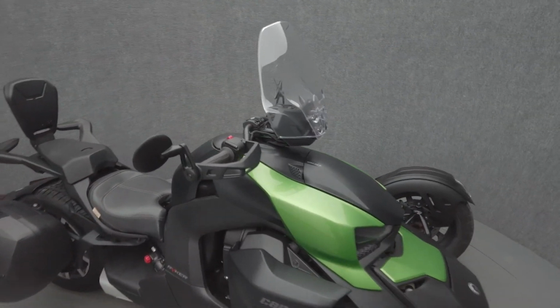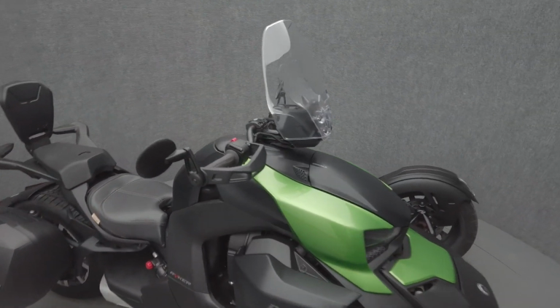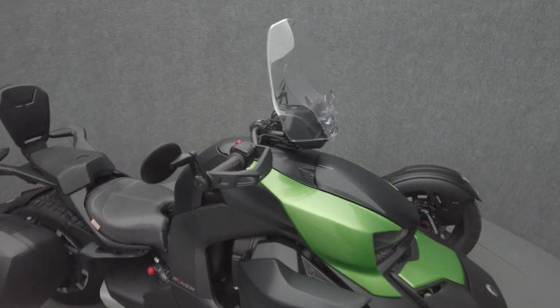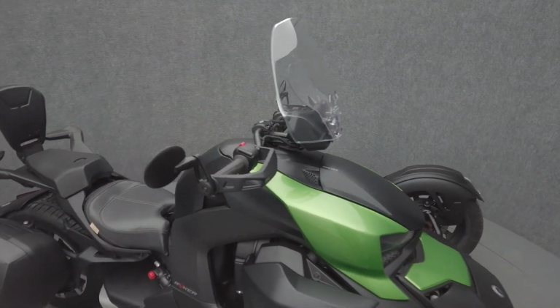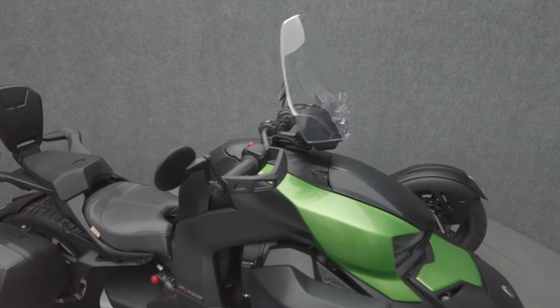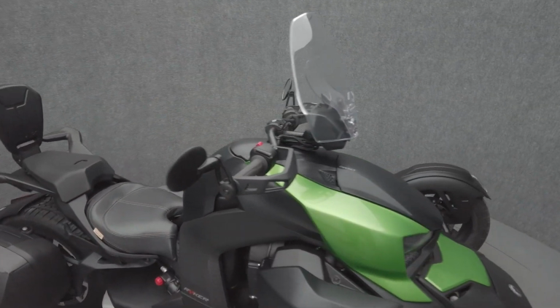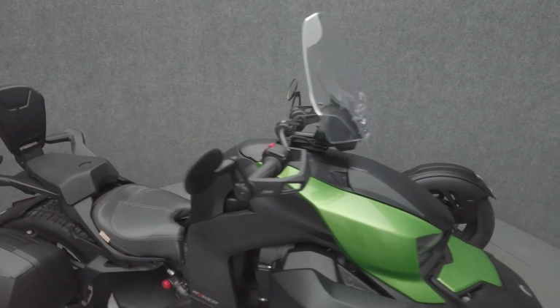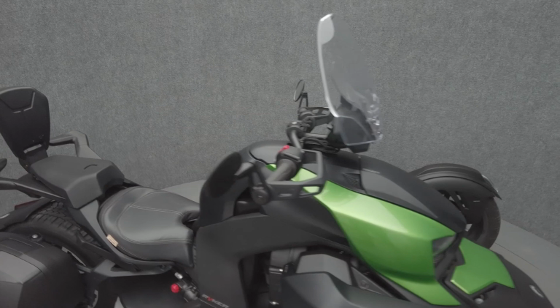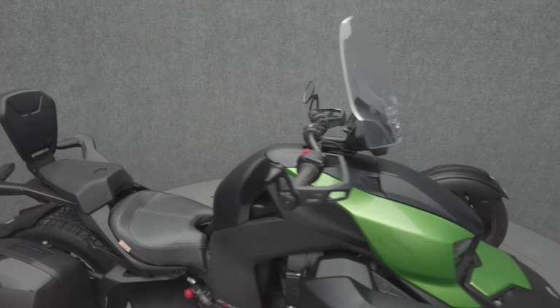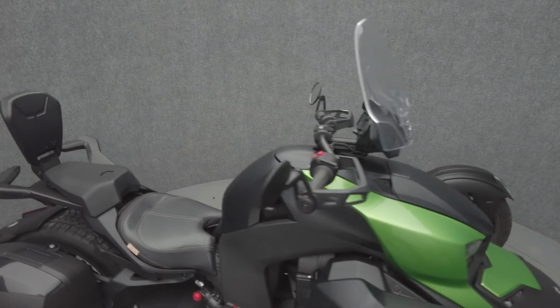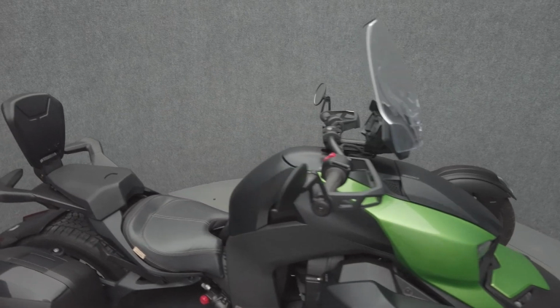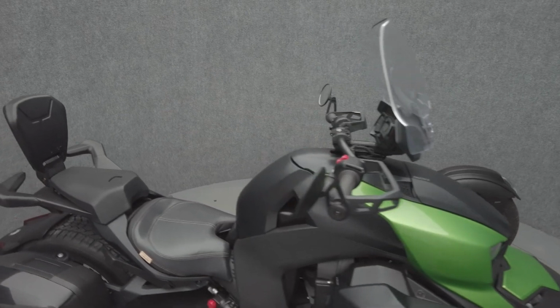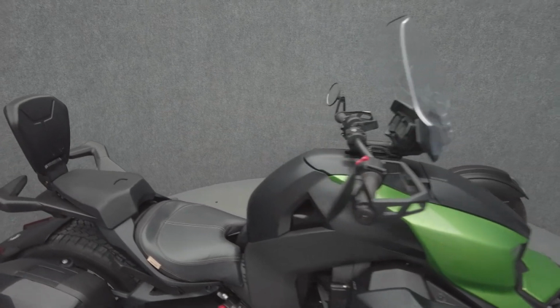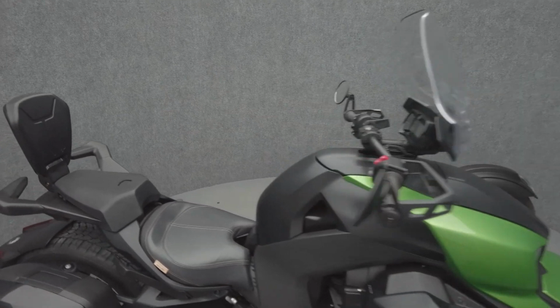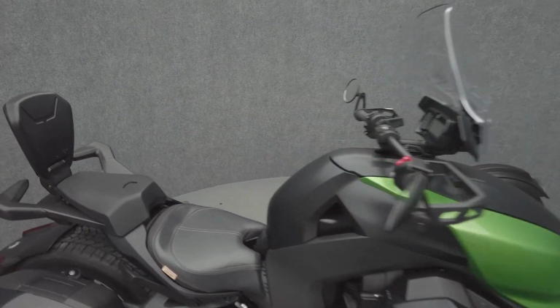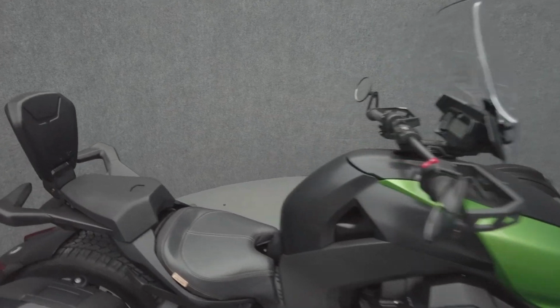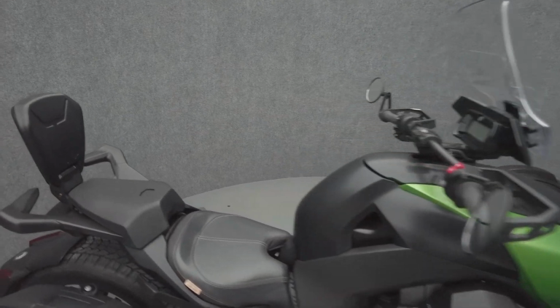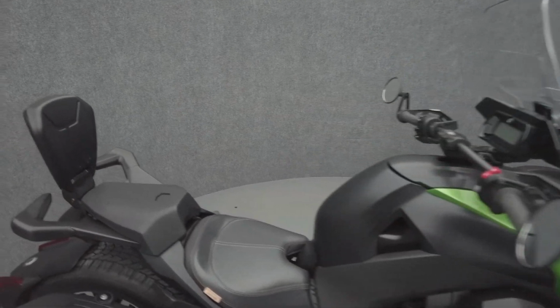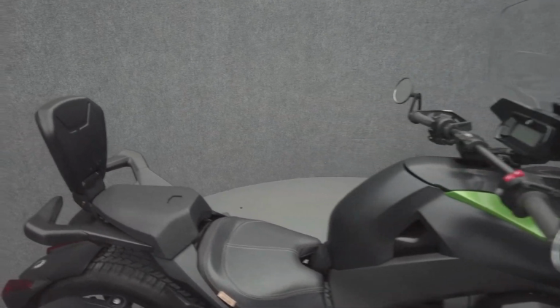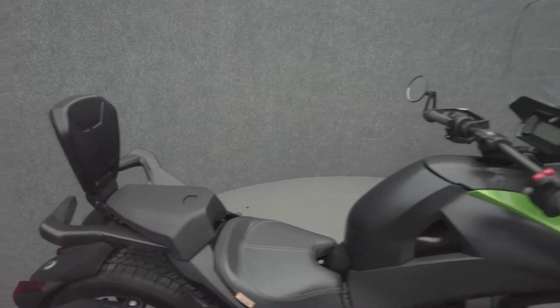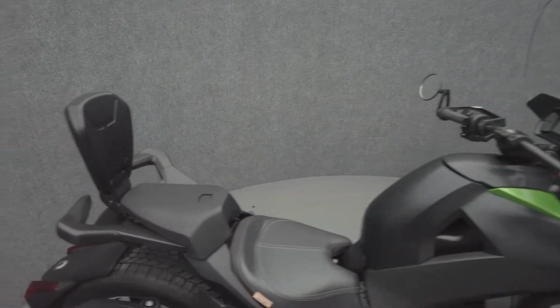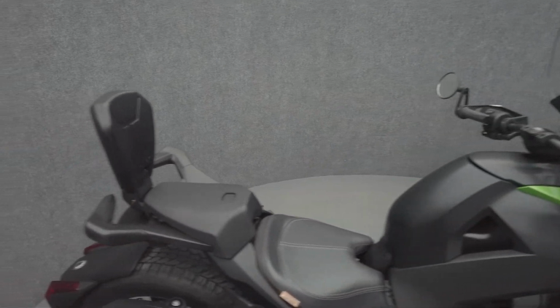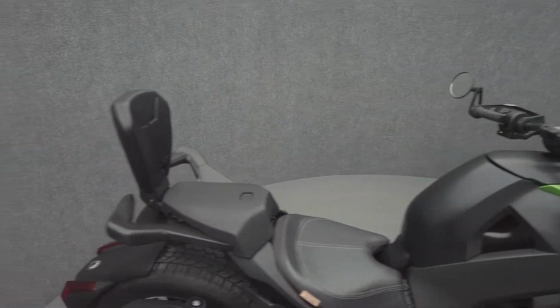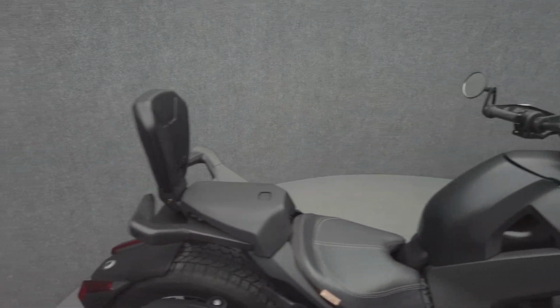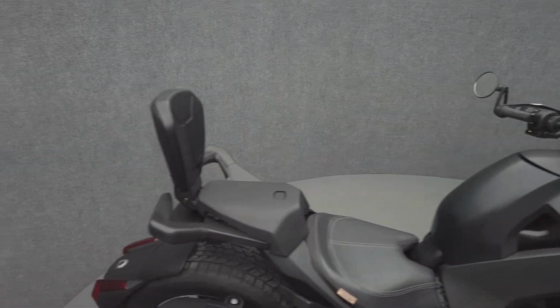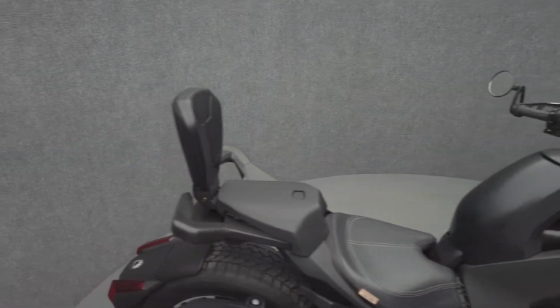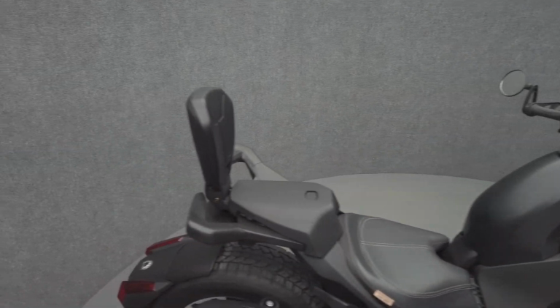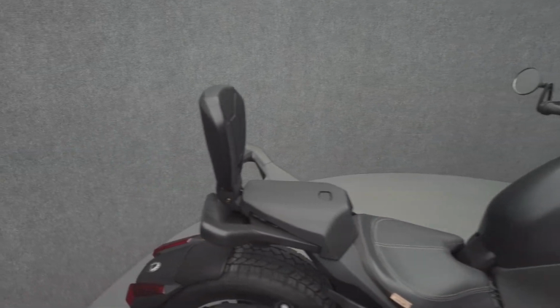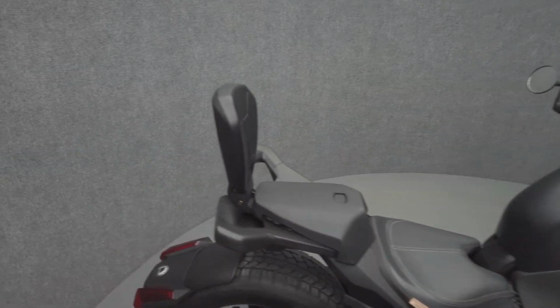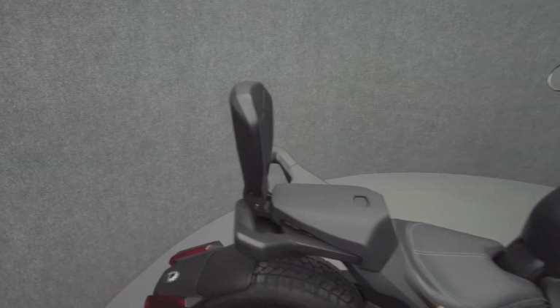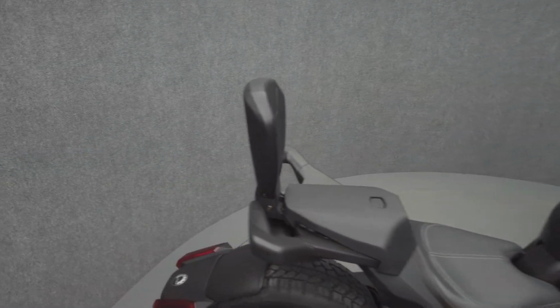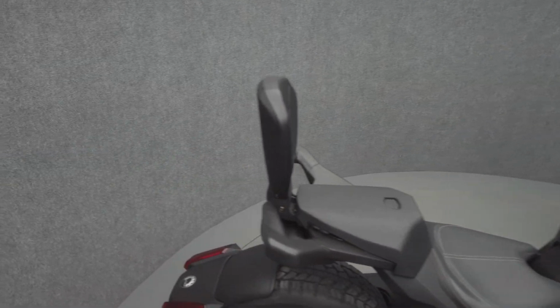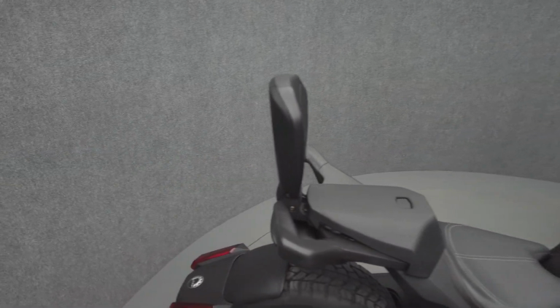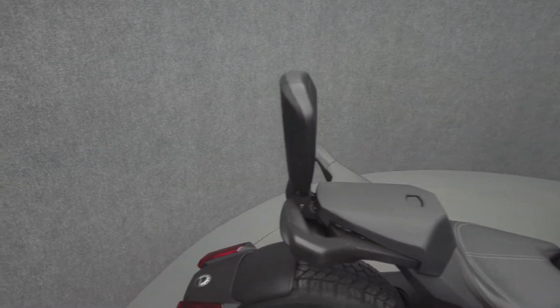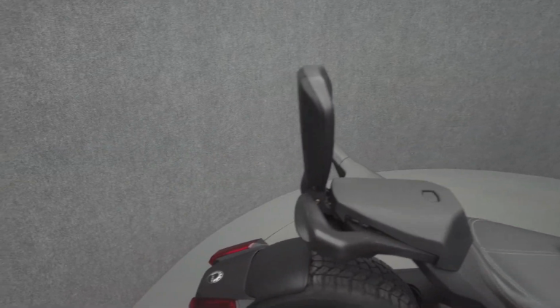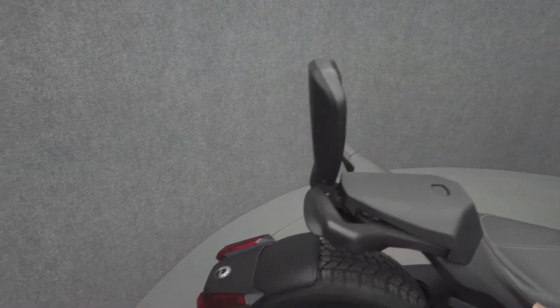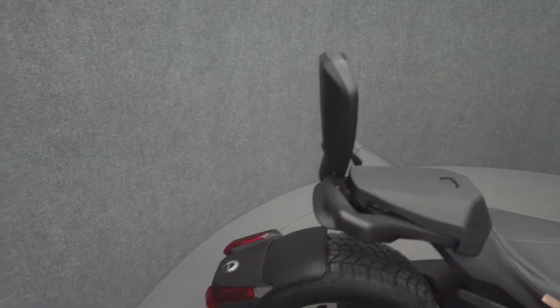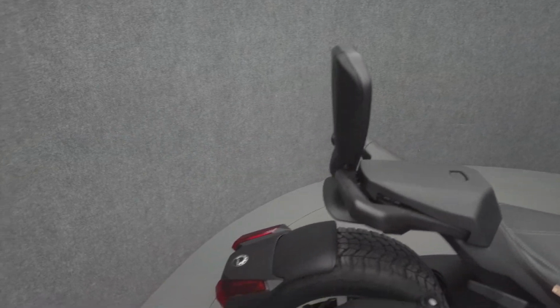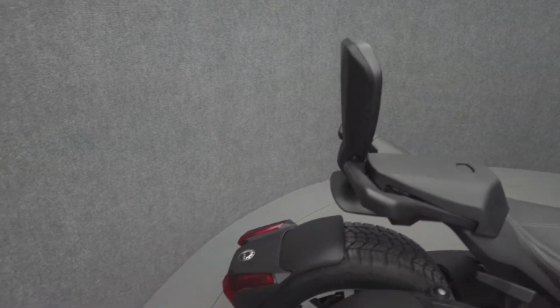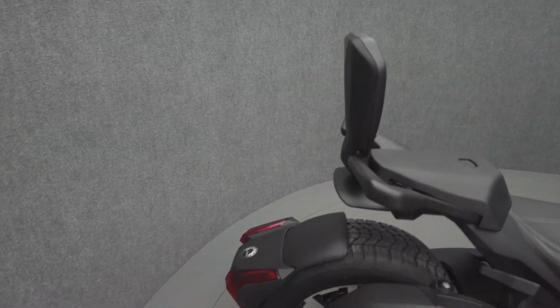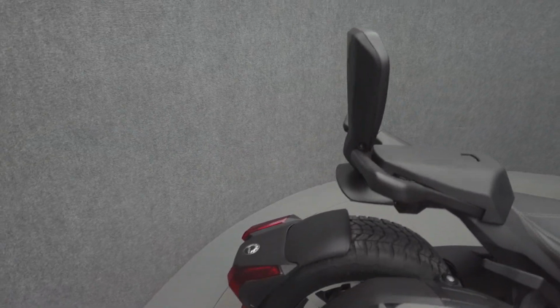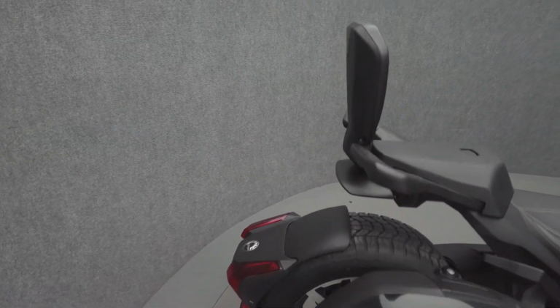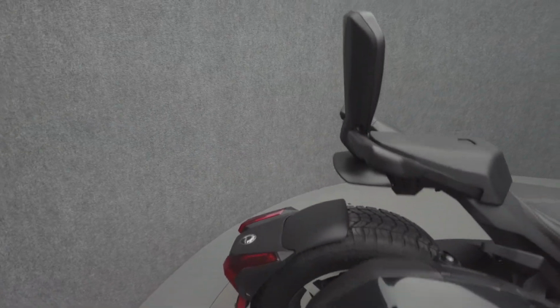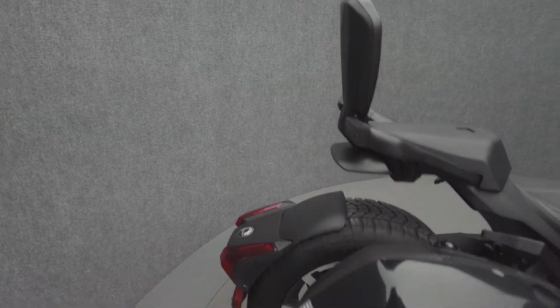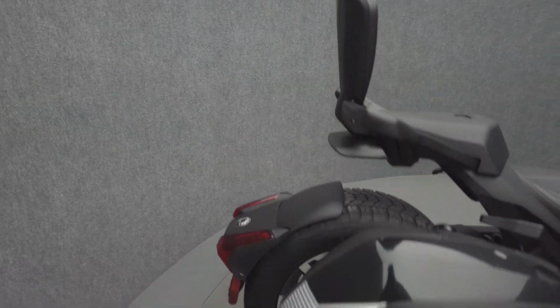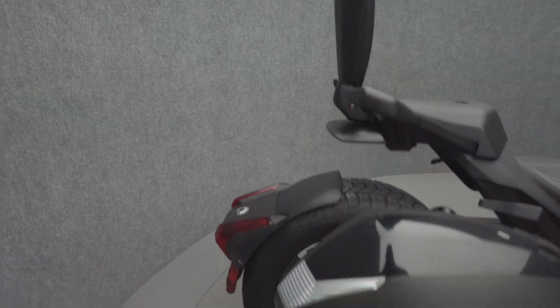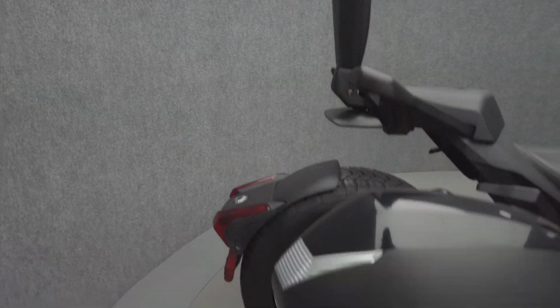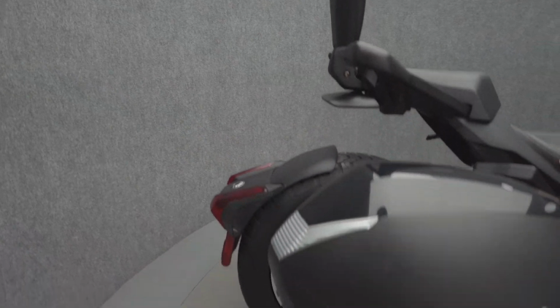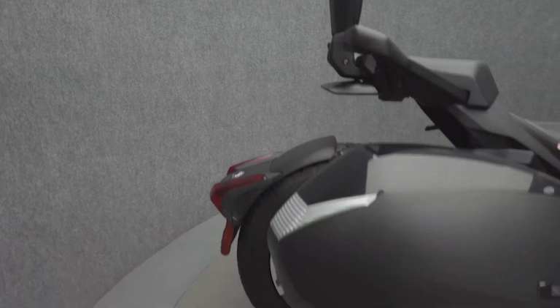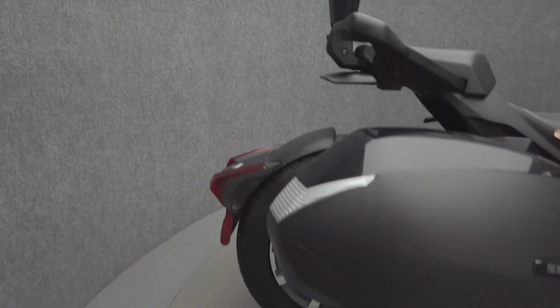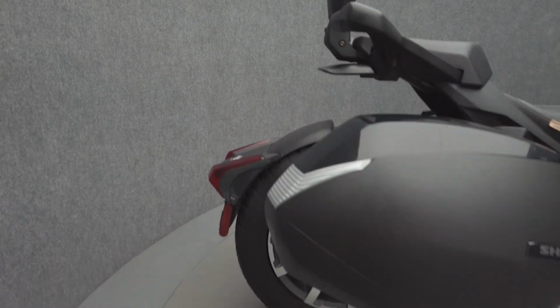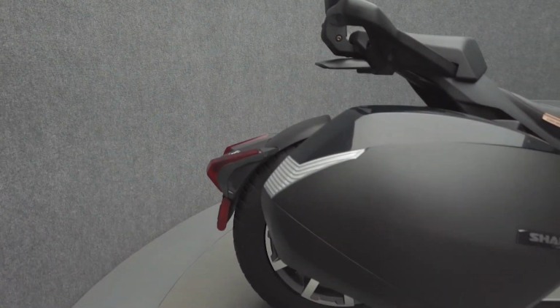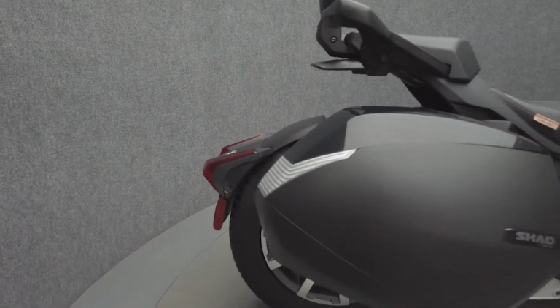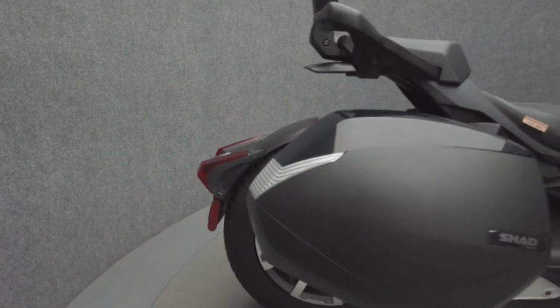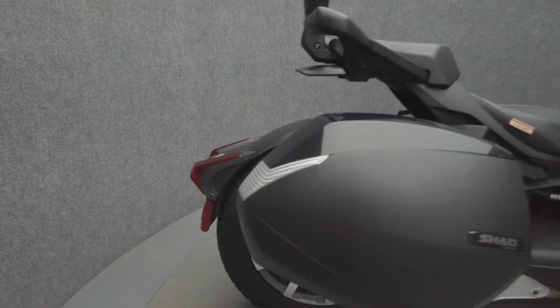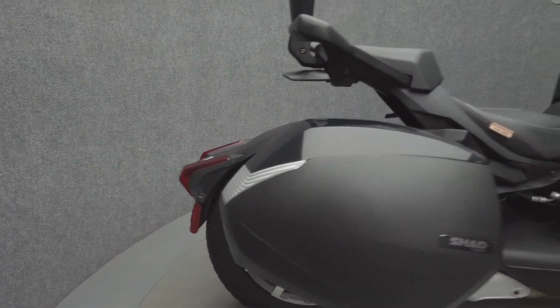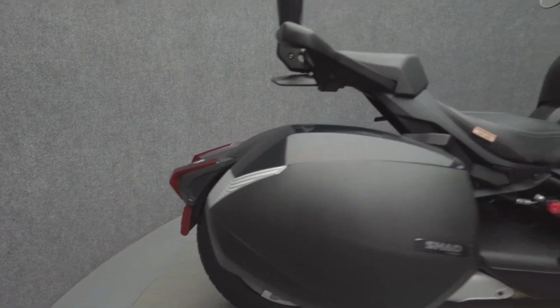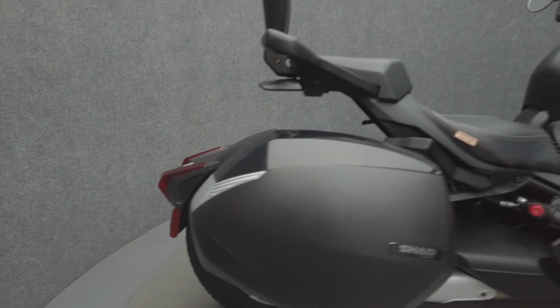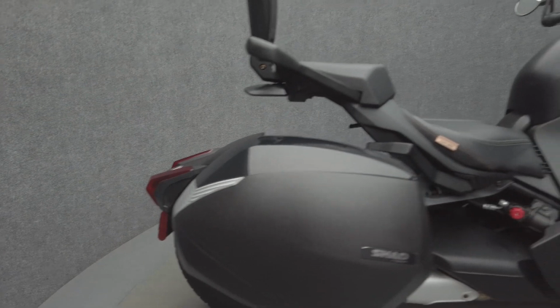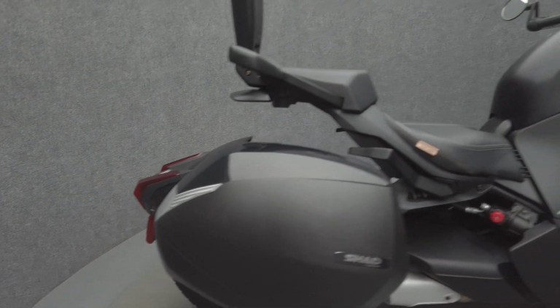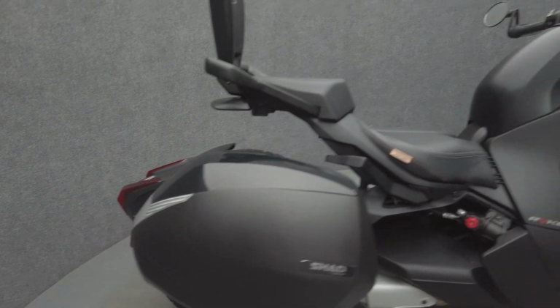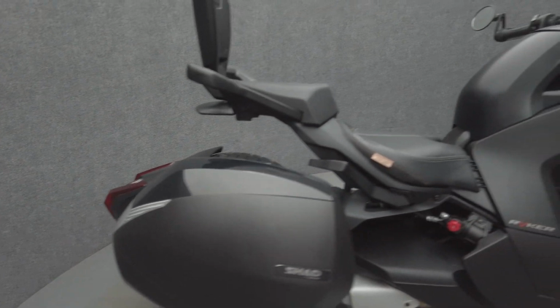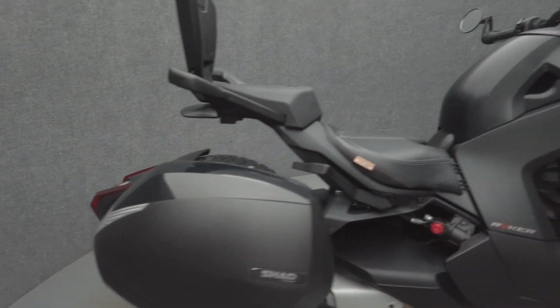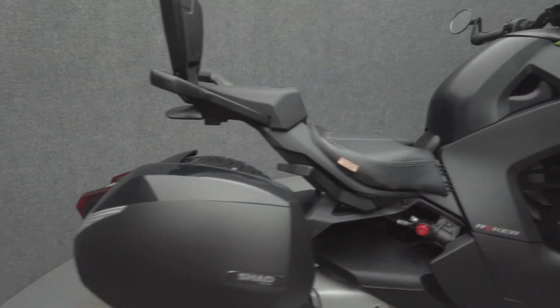It's been upgraded with a Shad detachable saddlebag, extended windshield, passenger seat, passenger backrest, and Can-Am comfort seat.